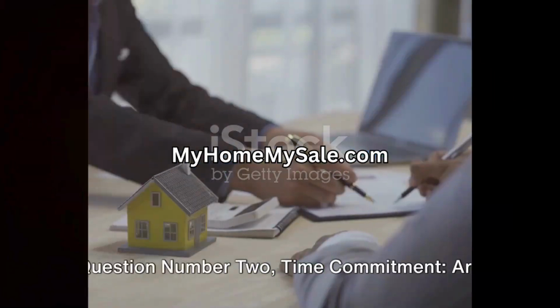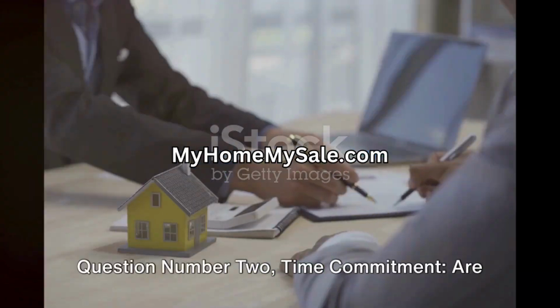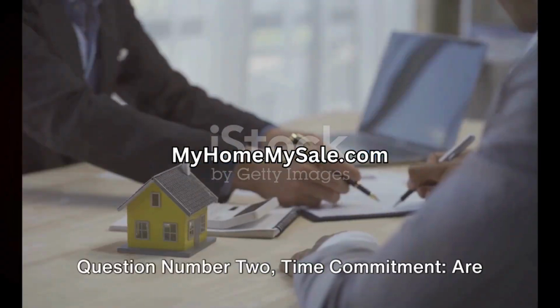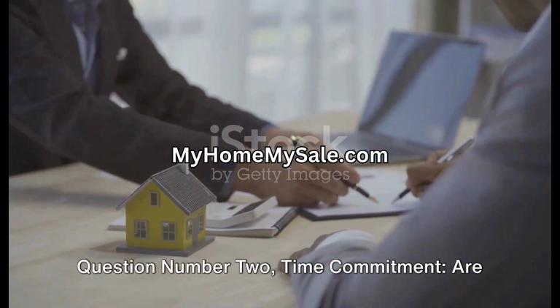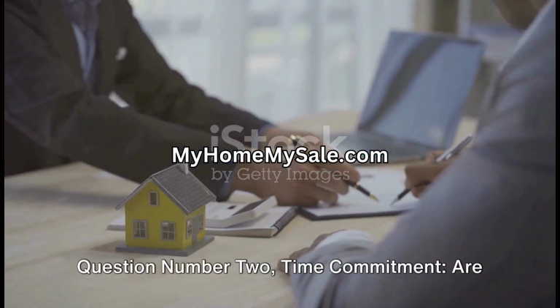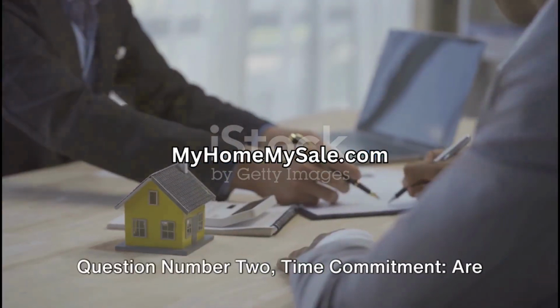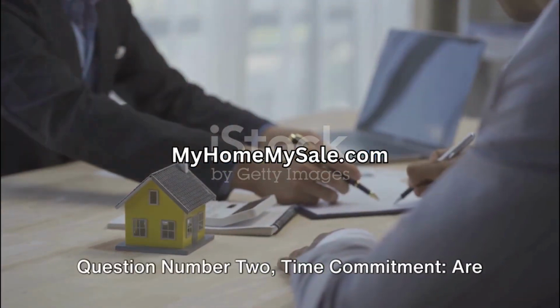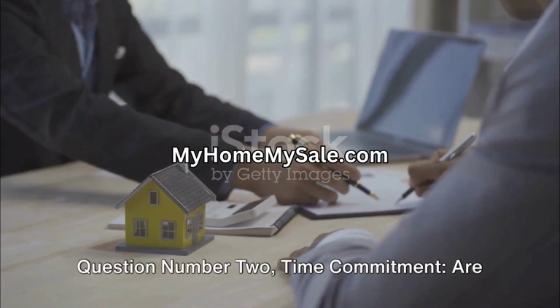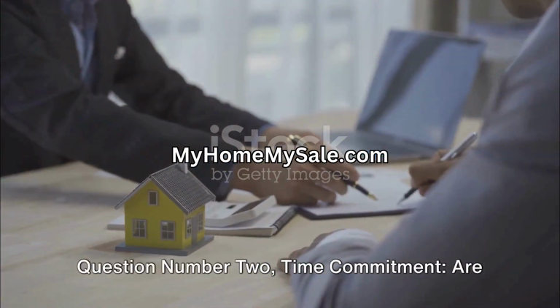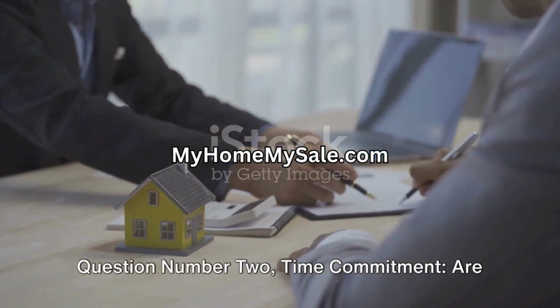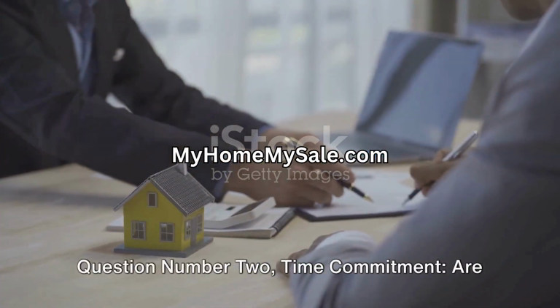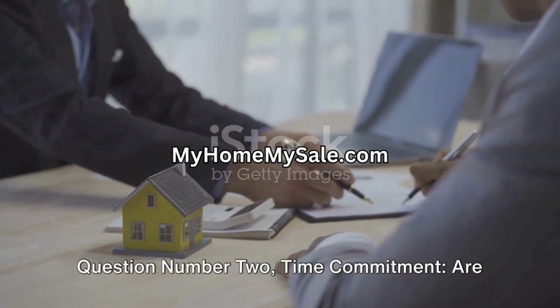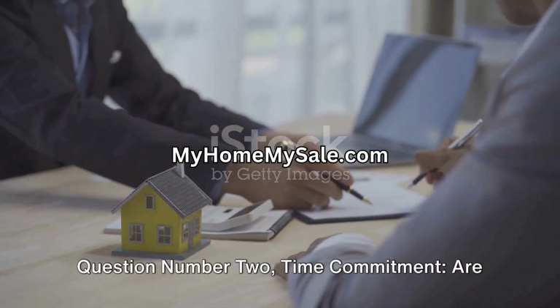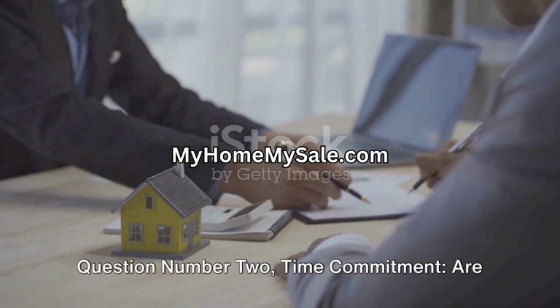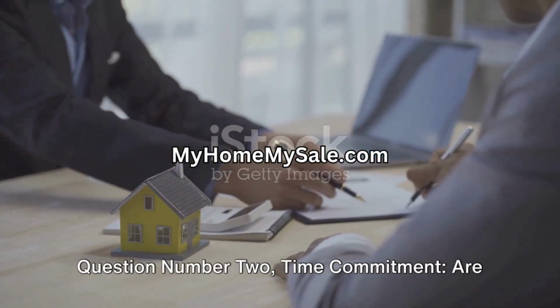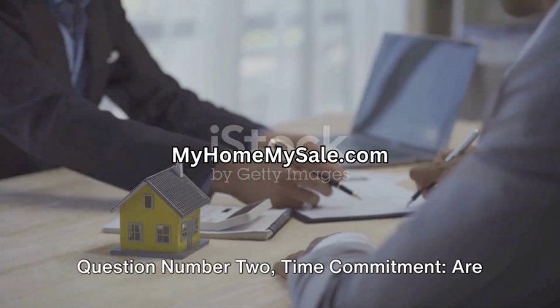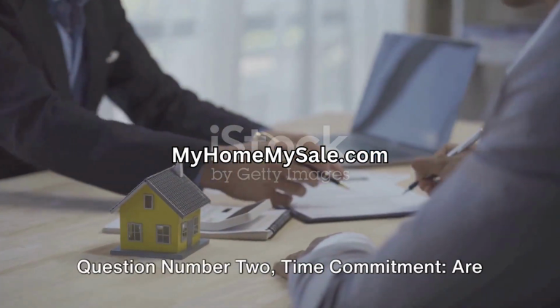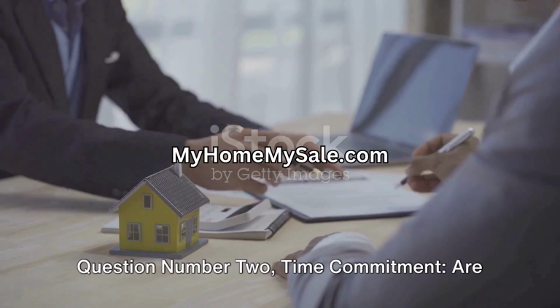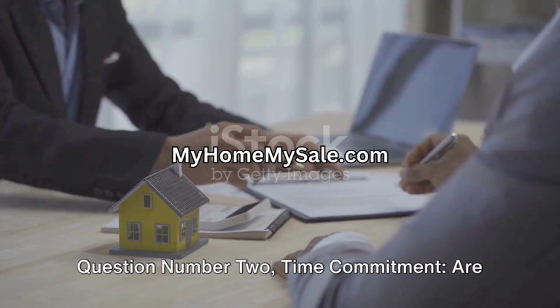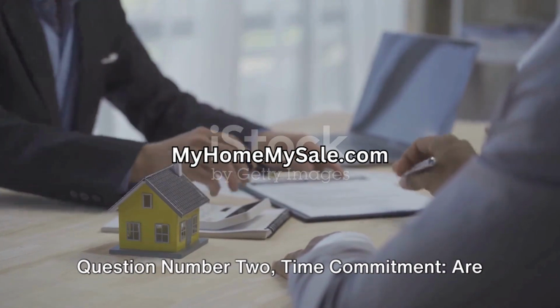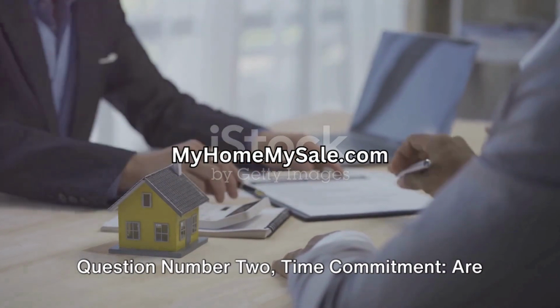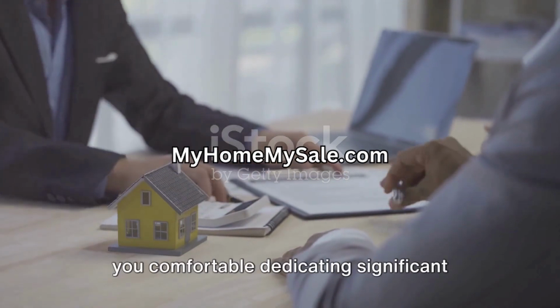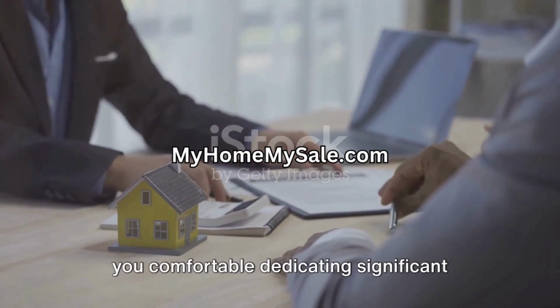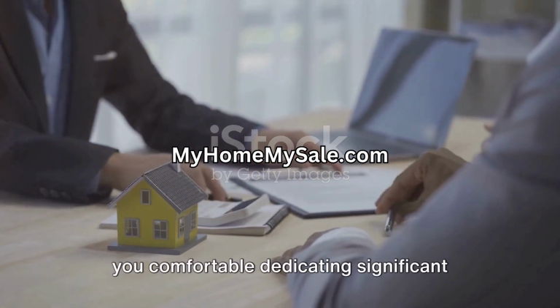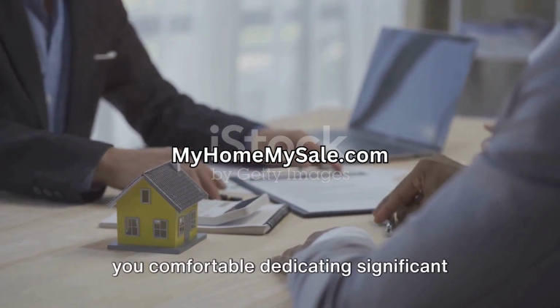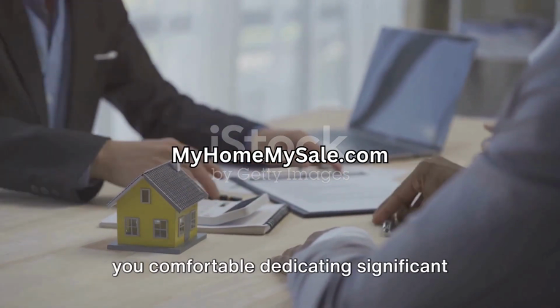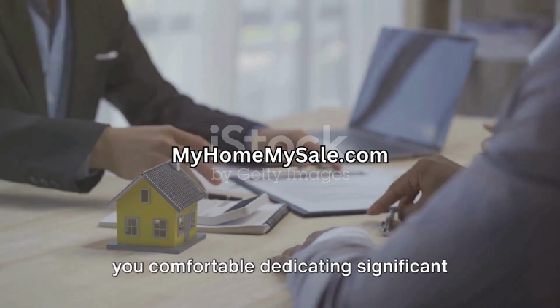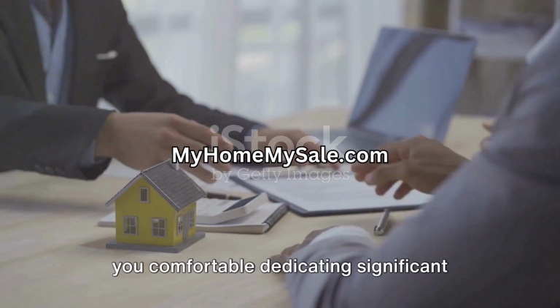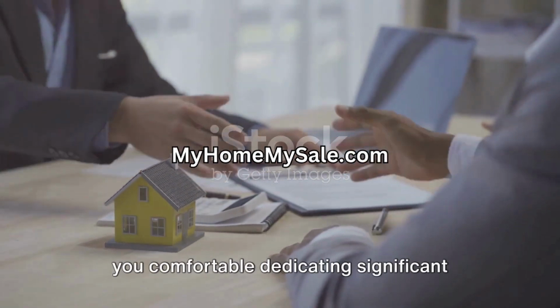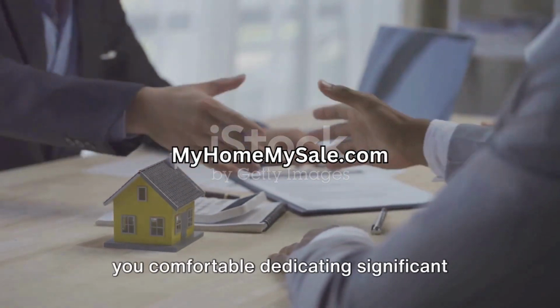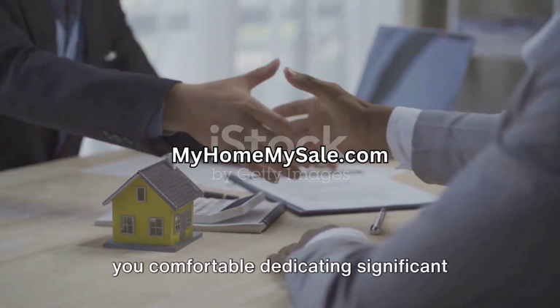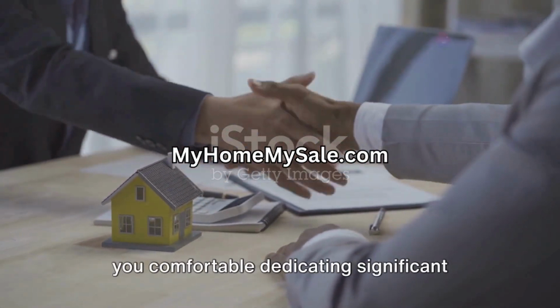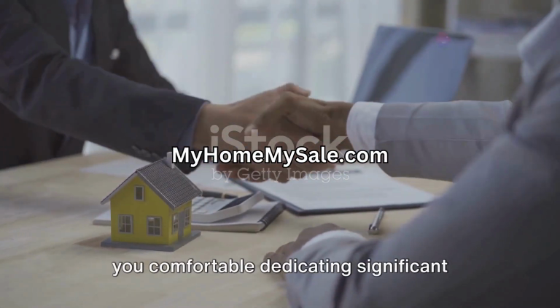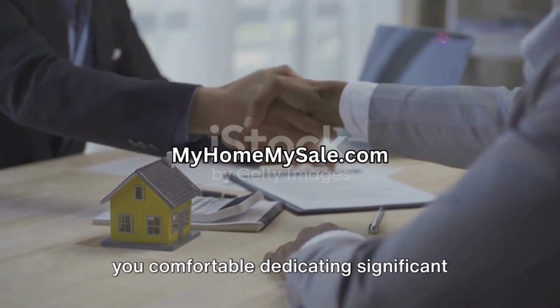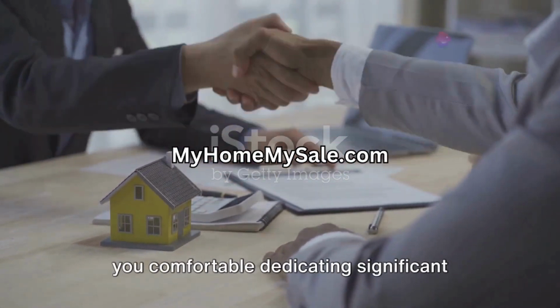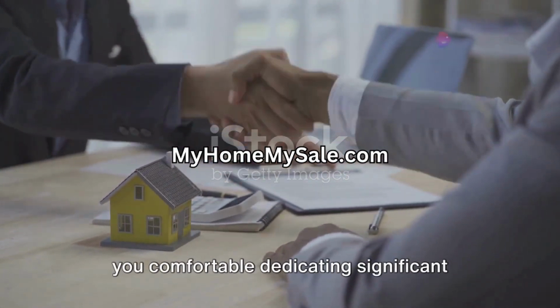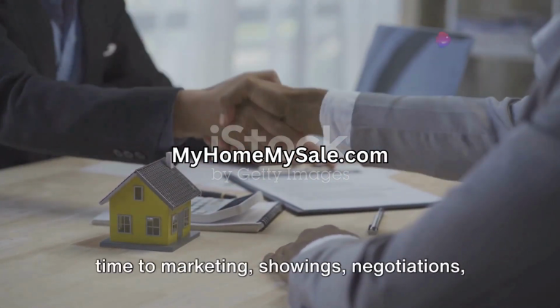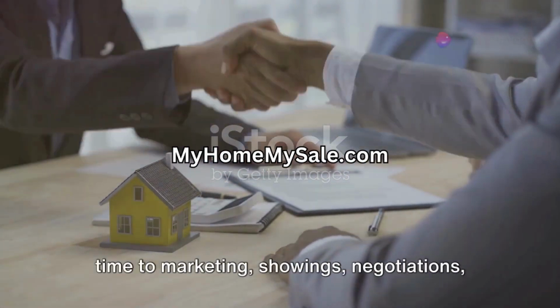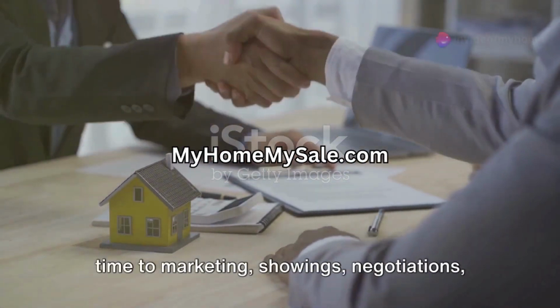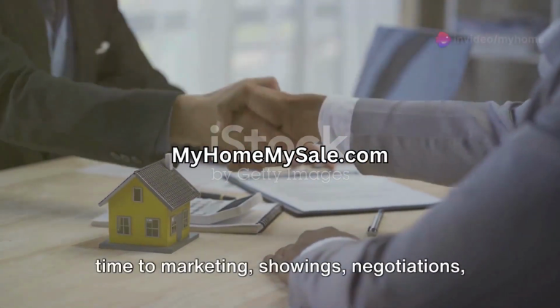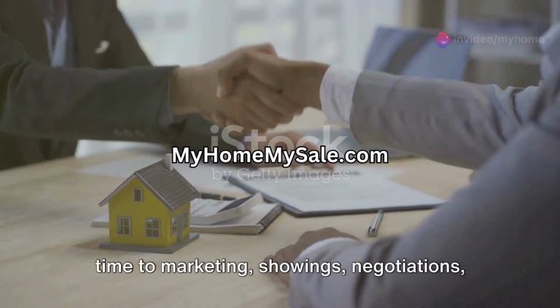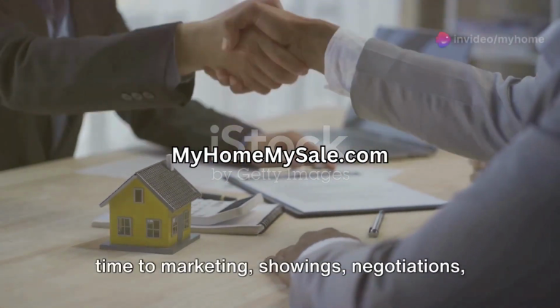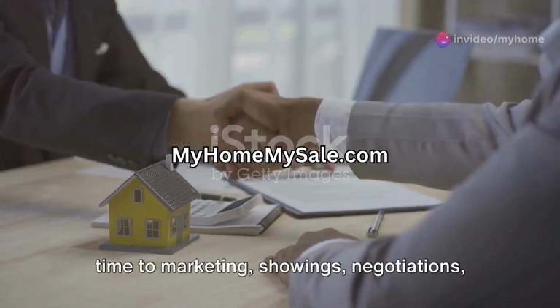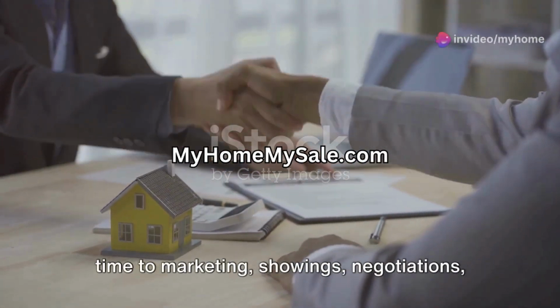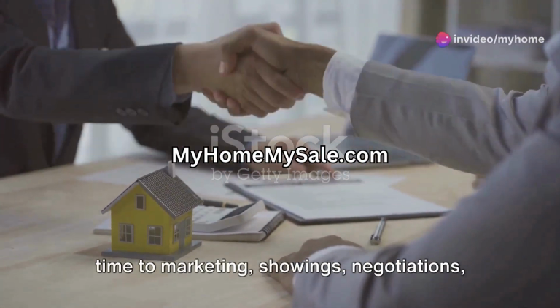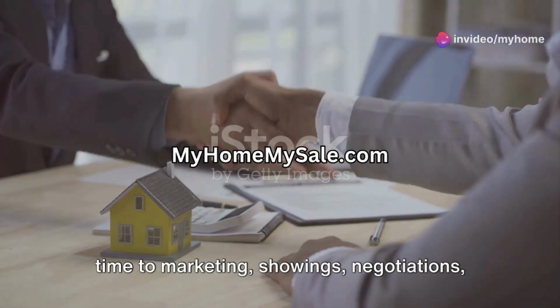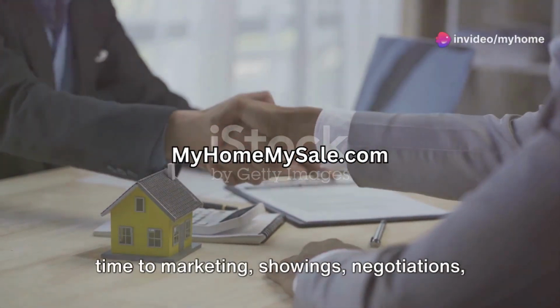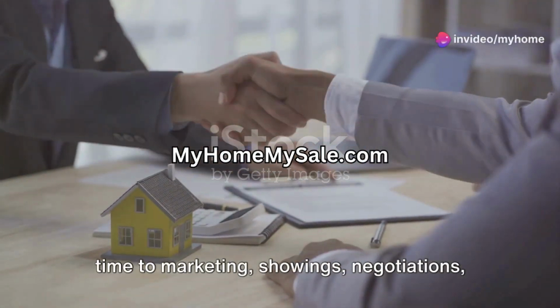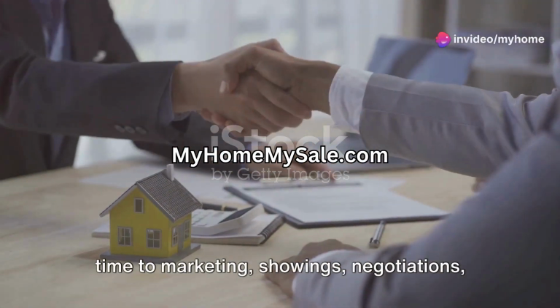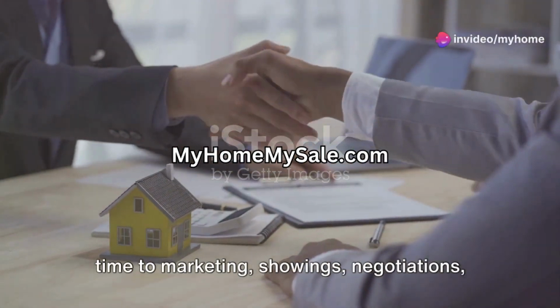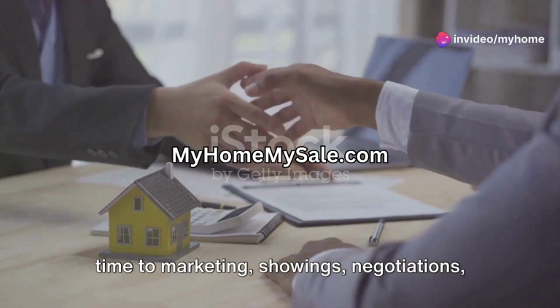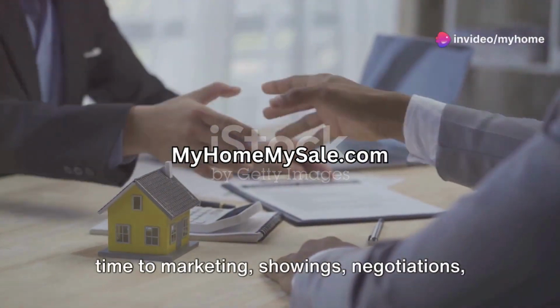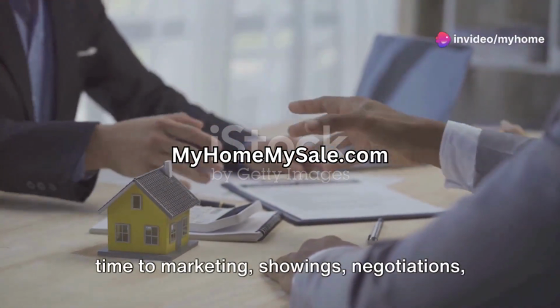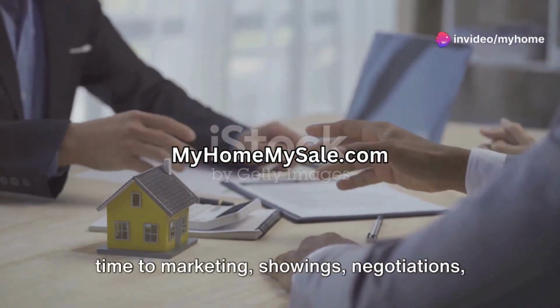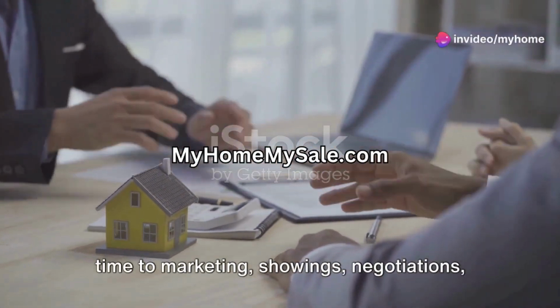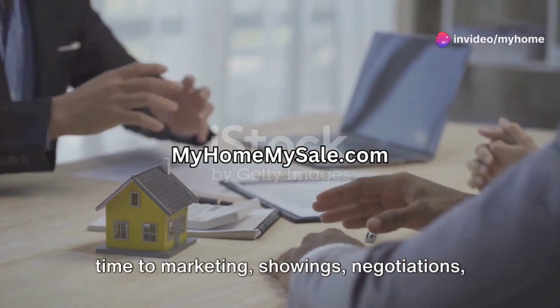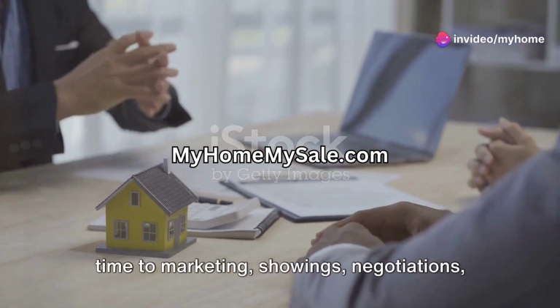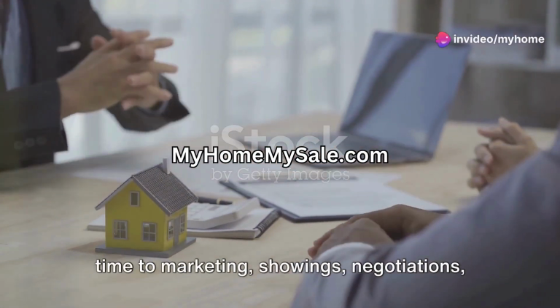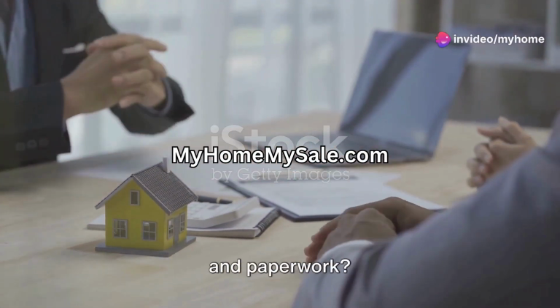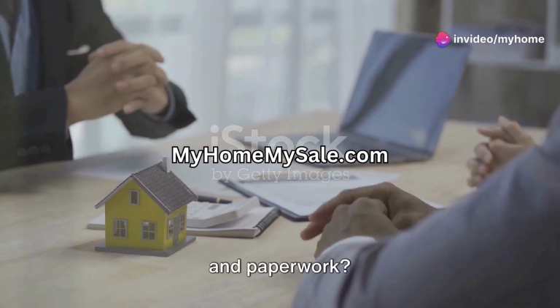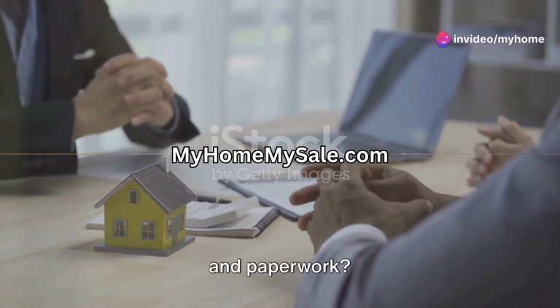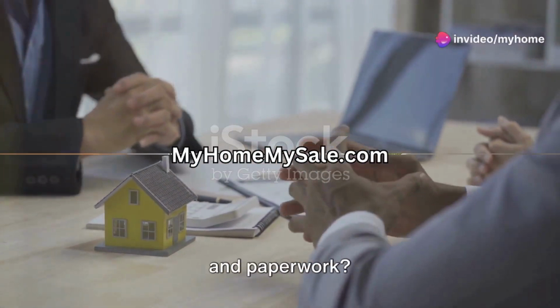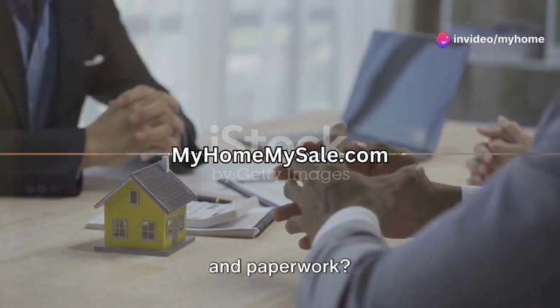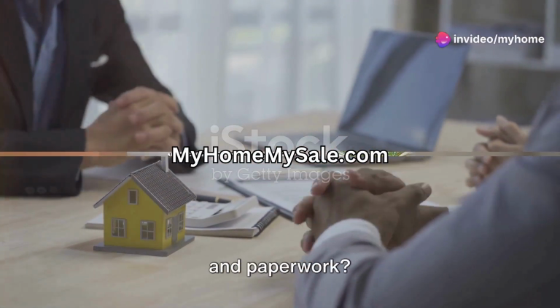Question number two: time commitment. Are you comfortable dedicating significant time to marketing, showings, negotiations, and paperwork?